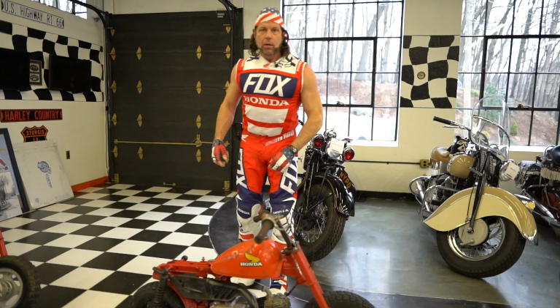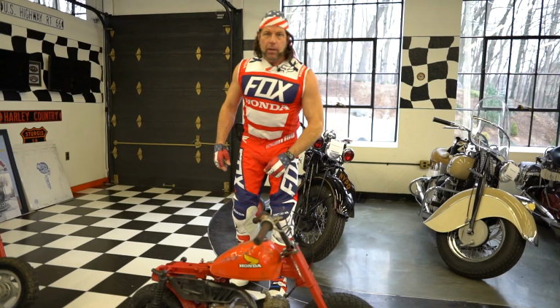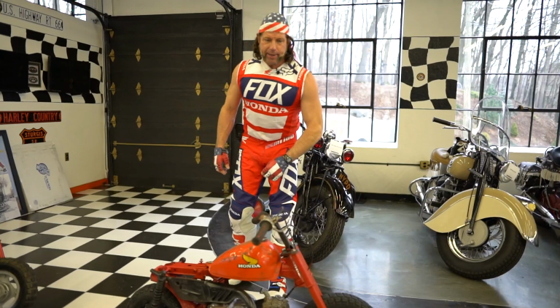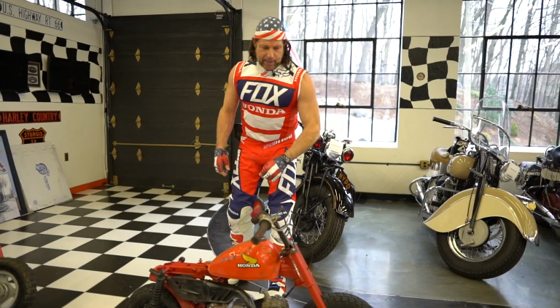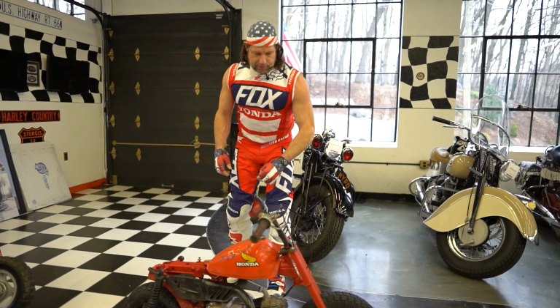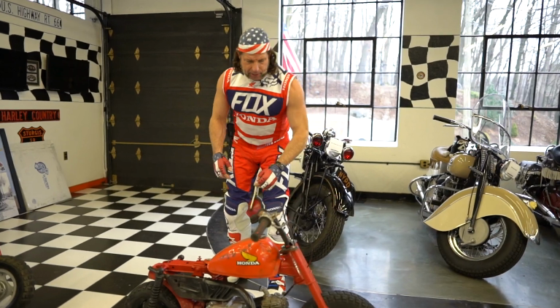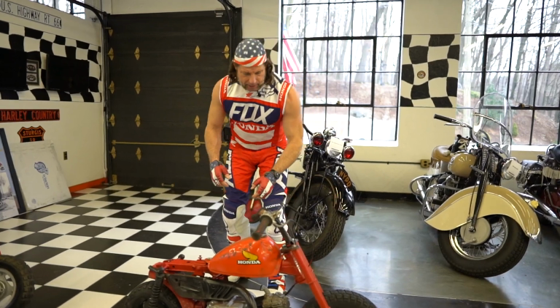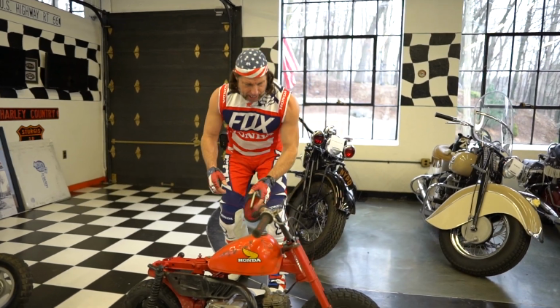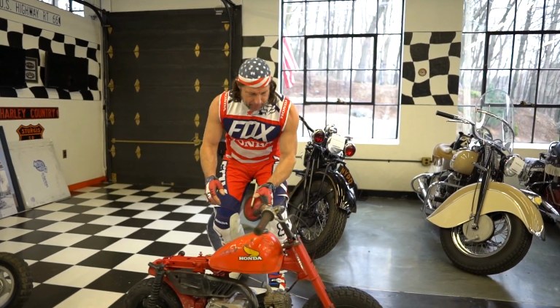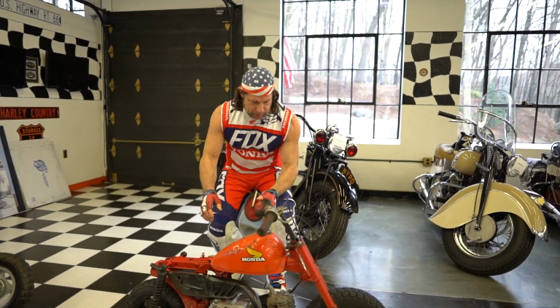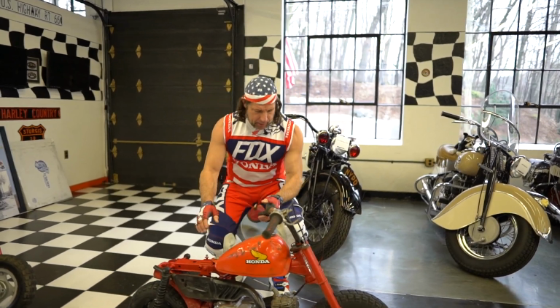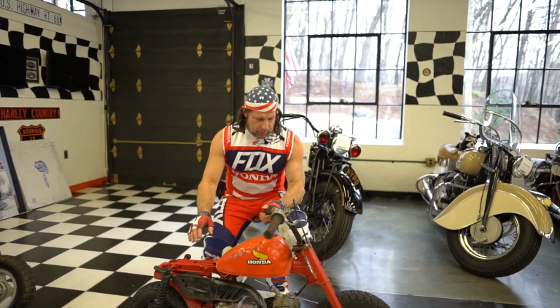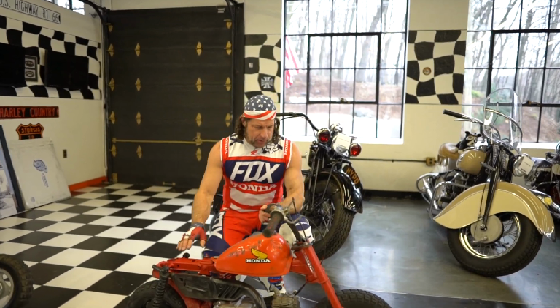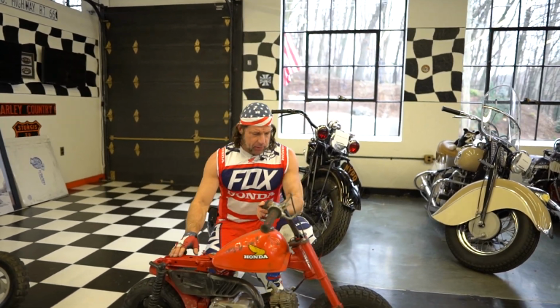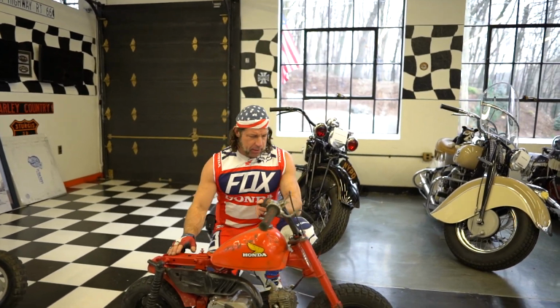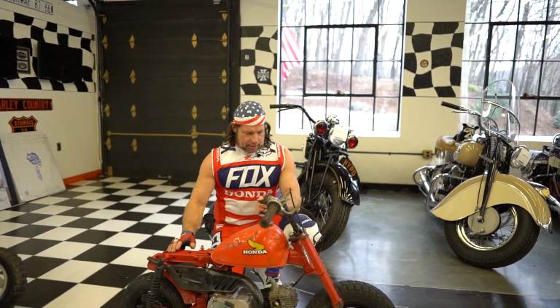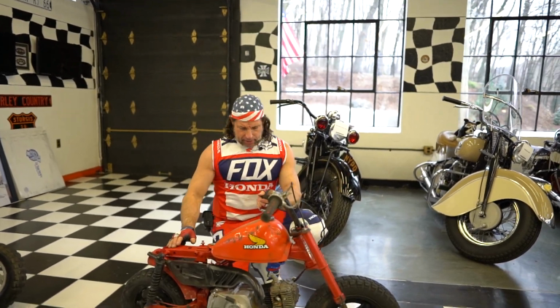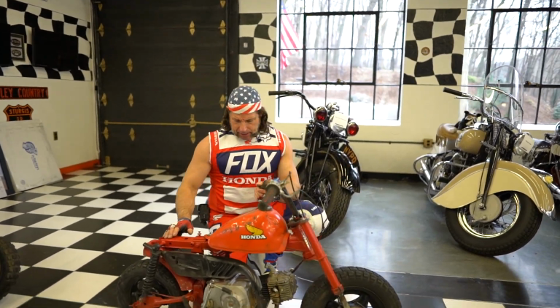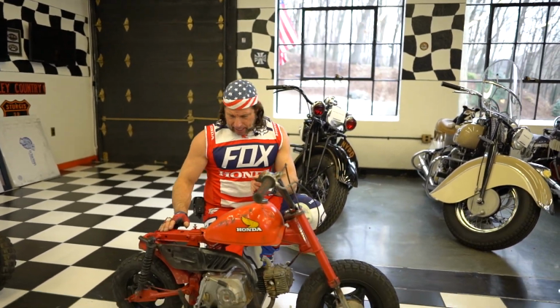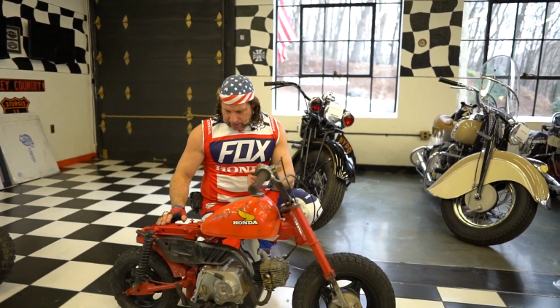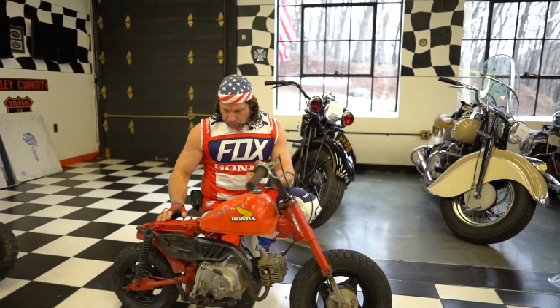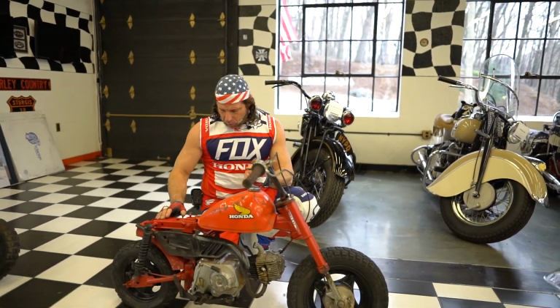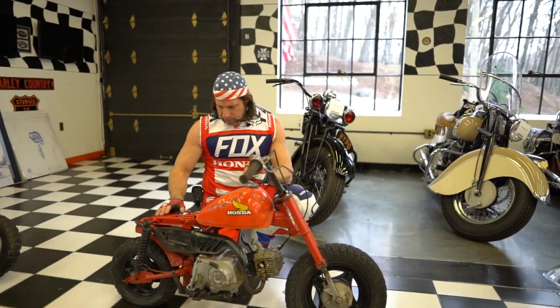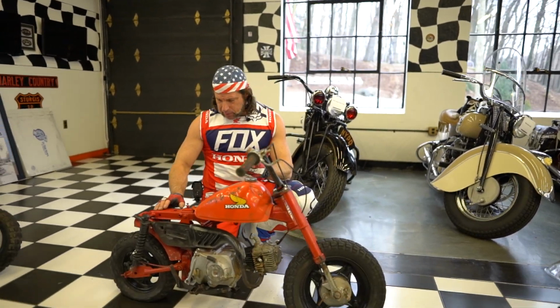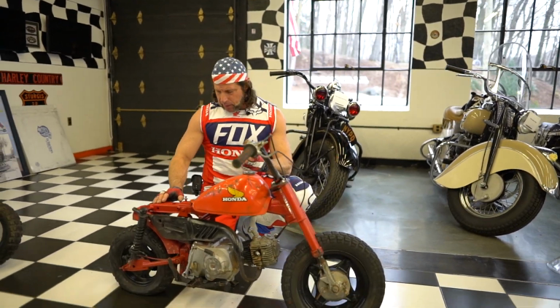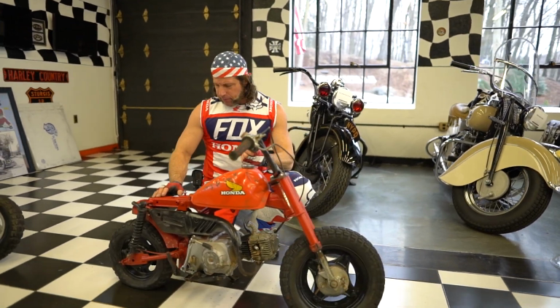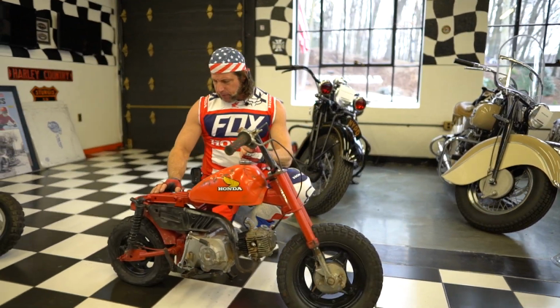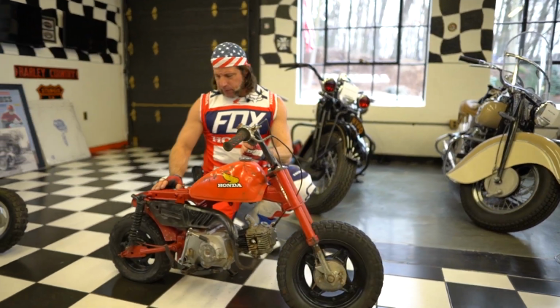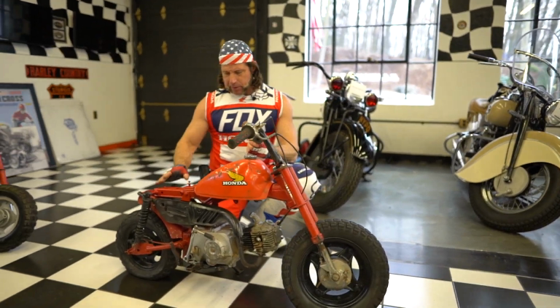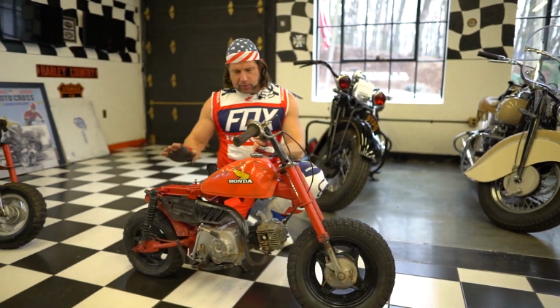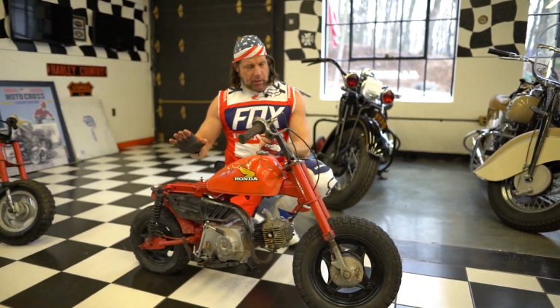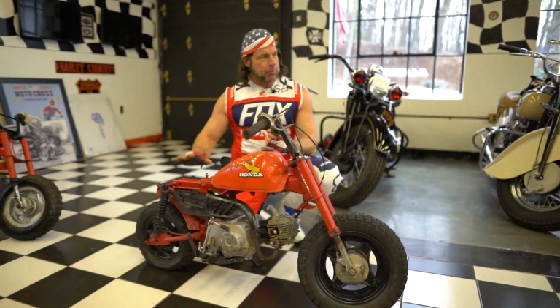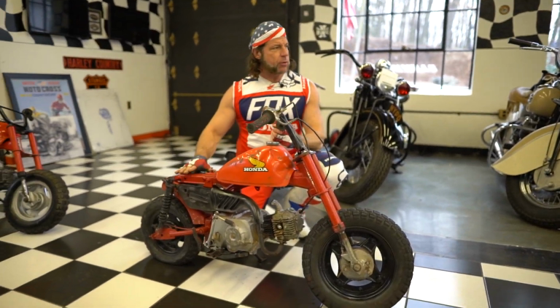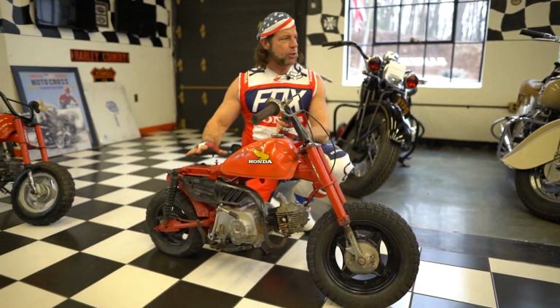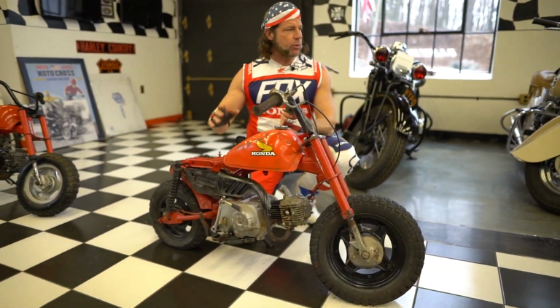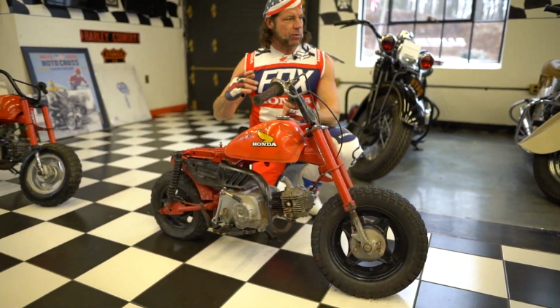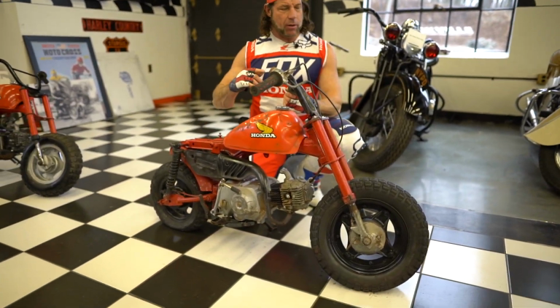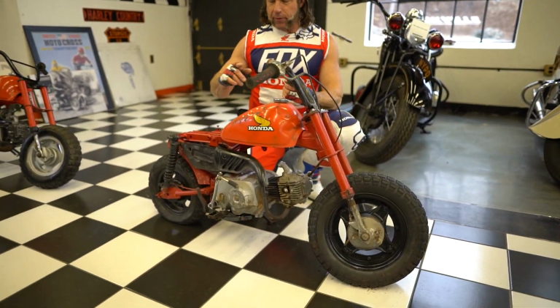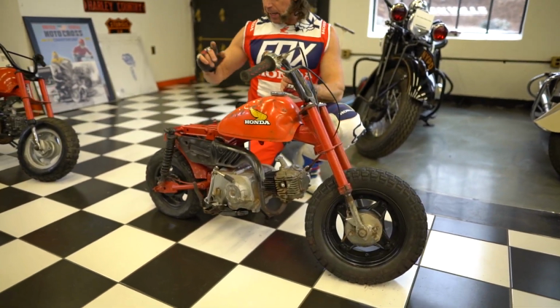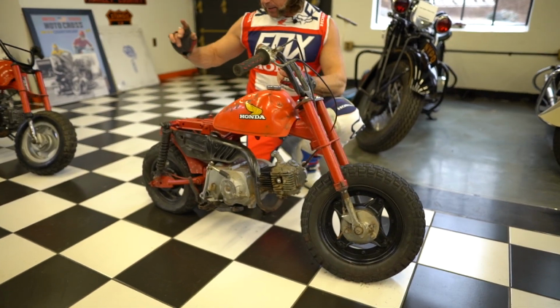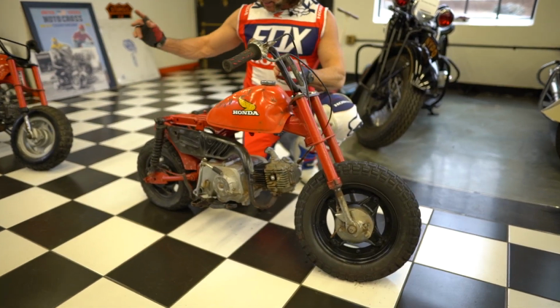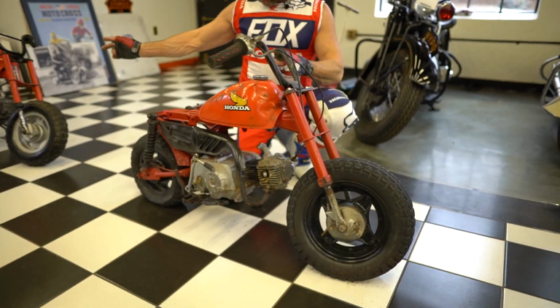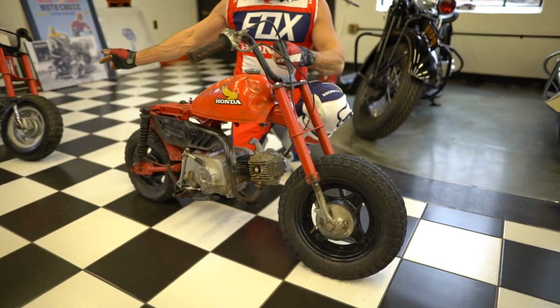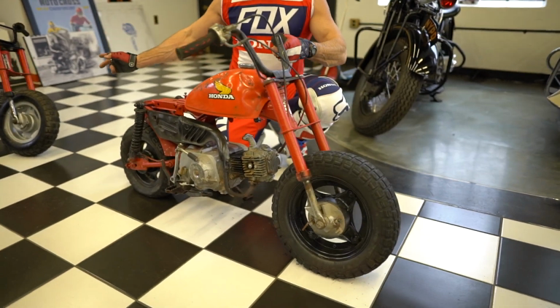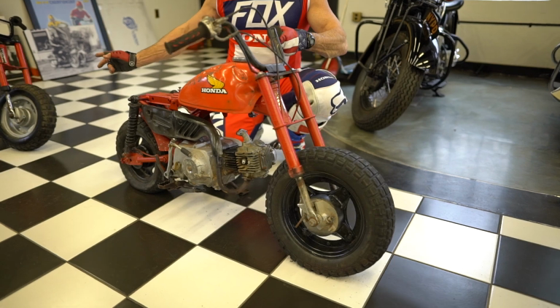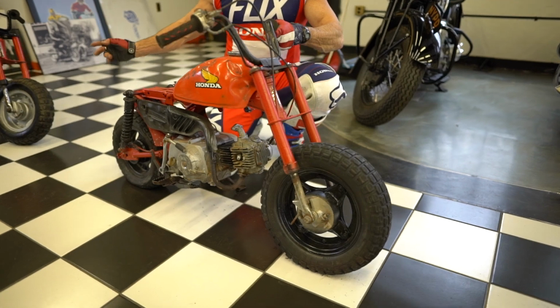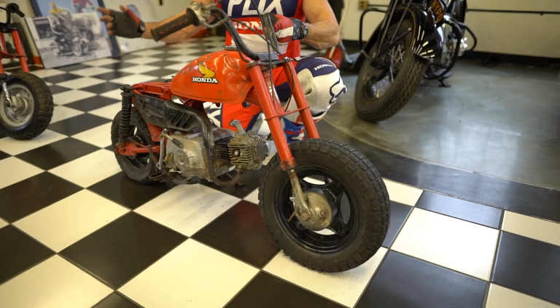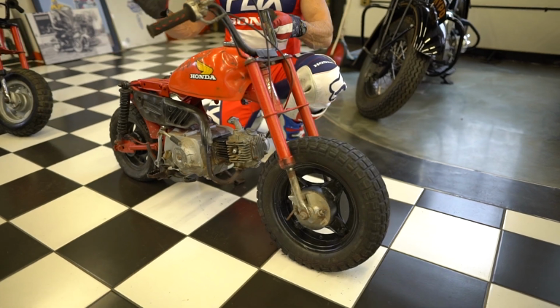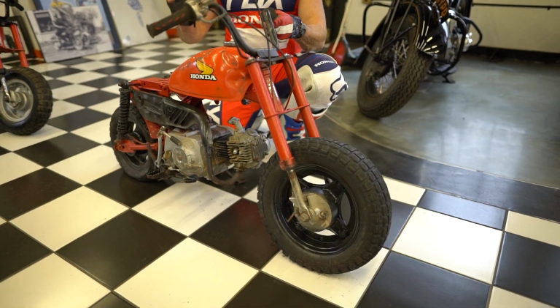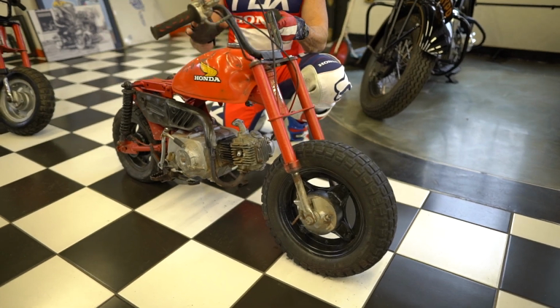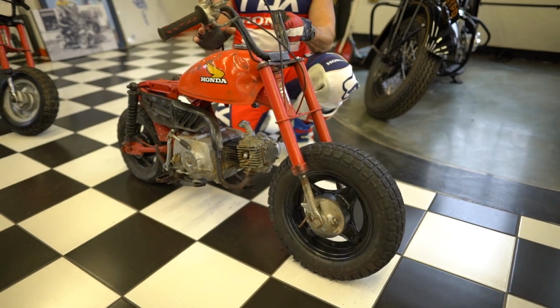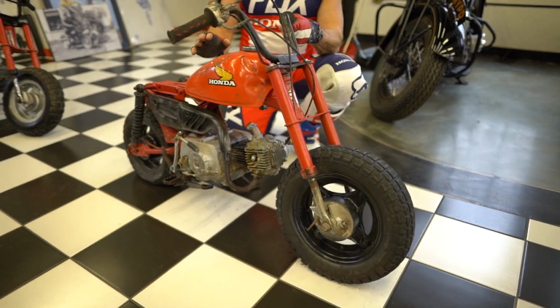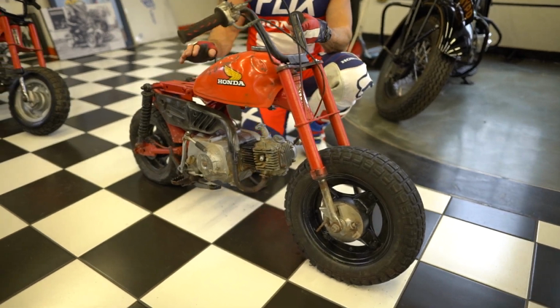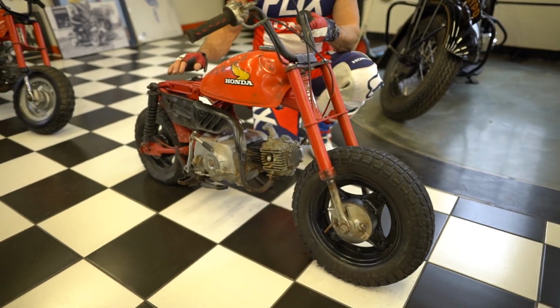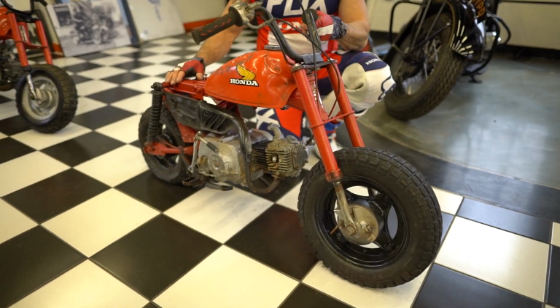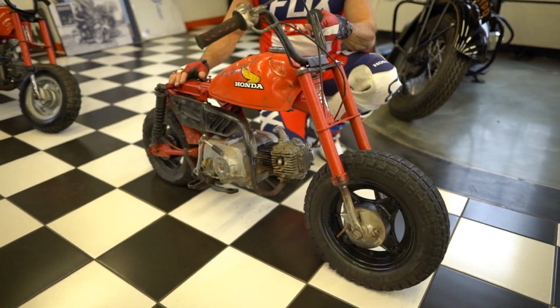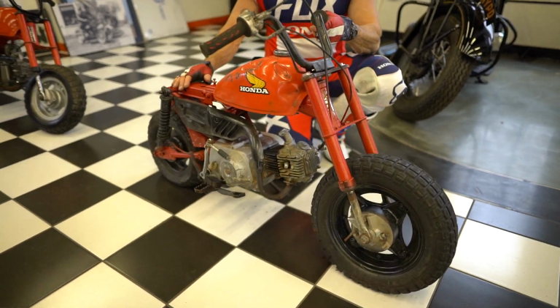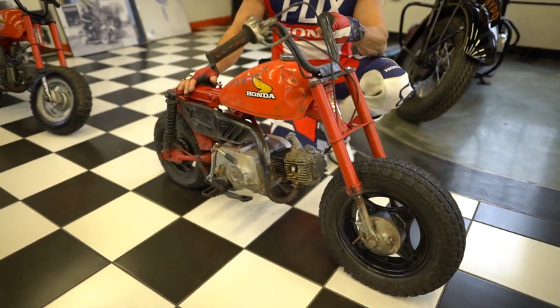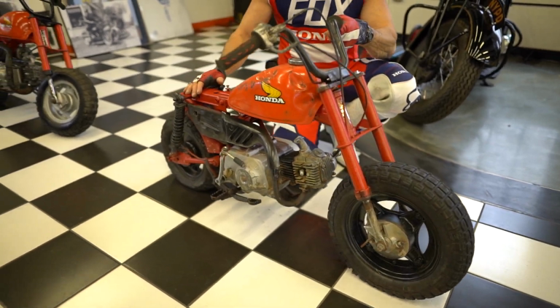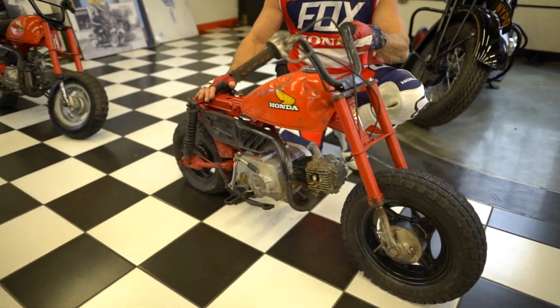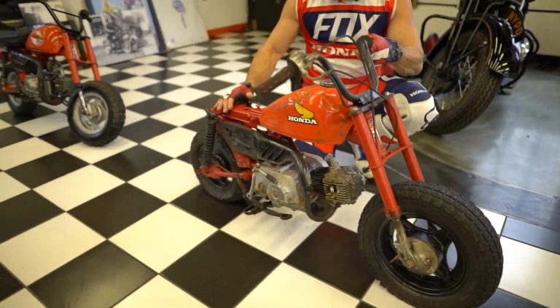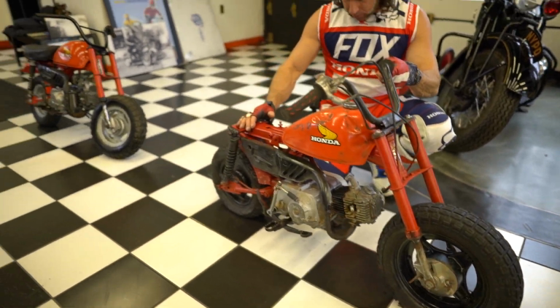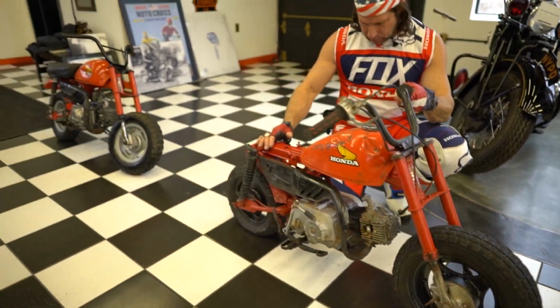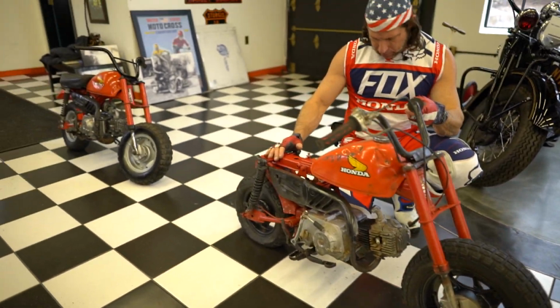Hey guys, Ken Kaplan here. This is a 1981 Z50 — this is number two of eight. That one's the '82; this is the '81, its older brother.